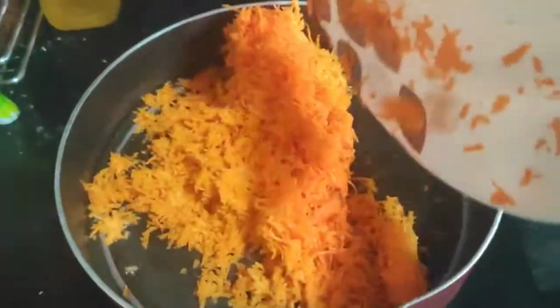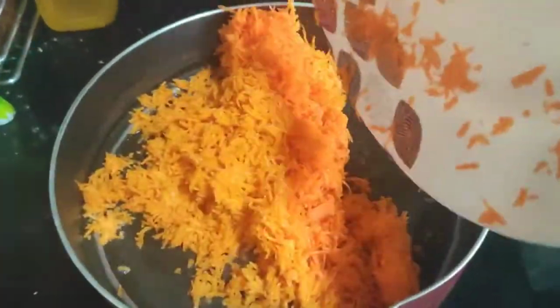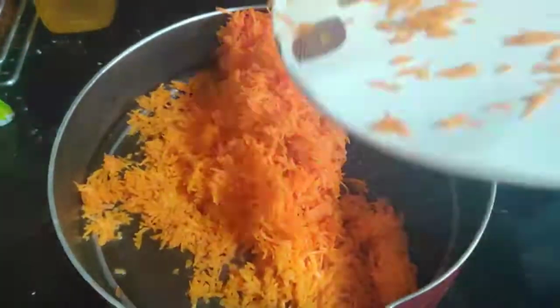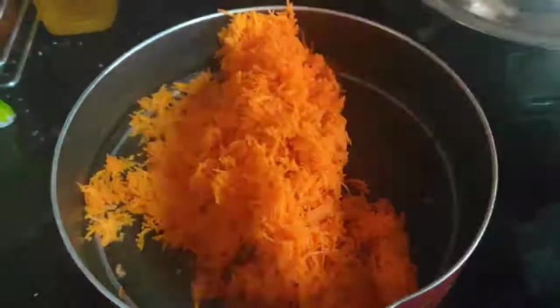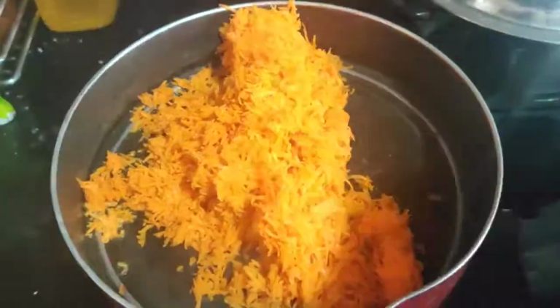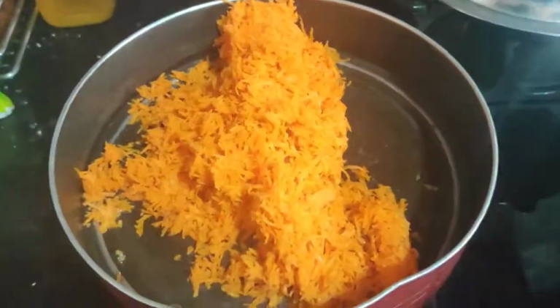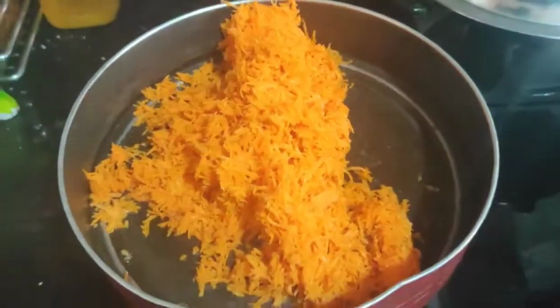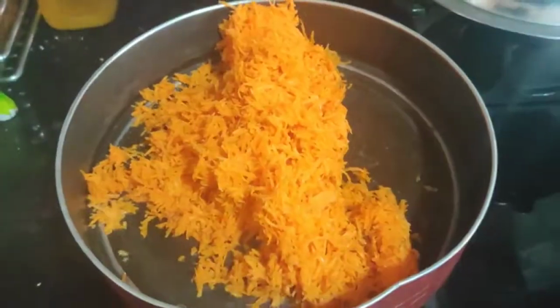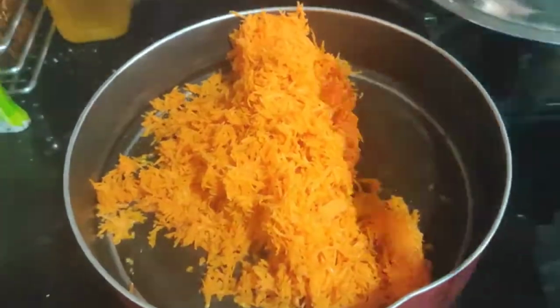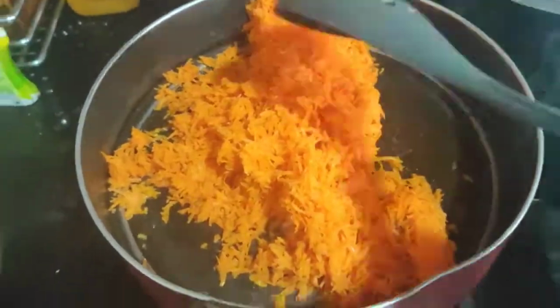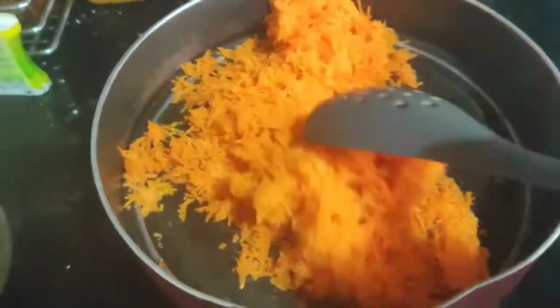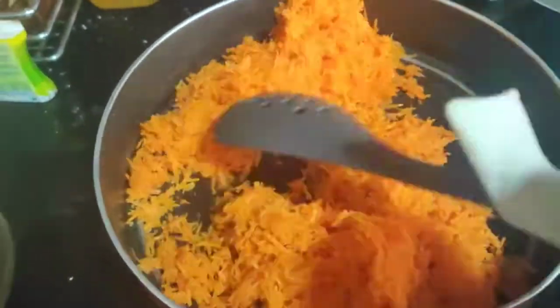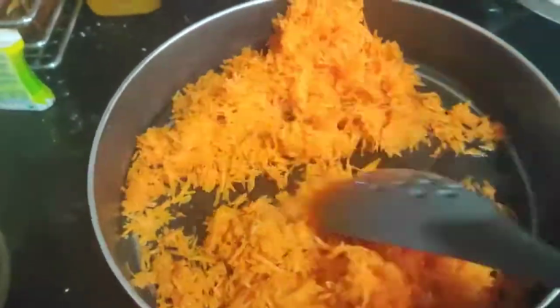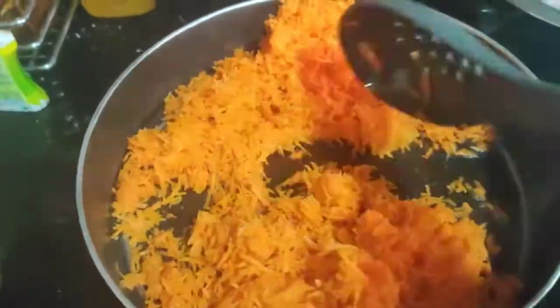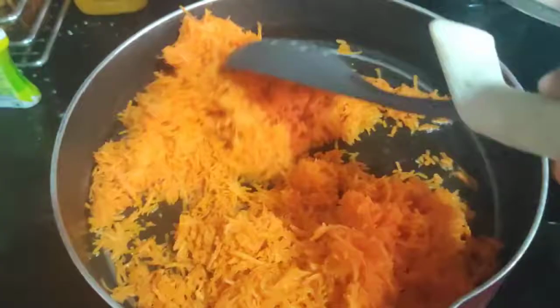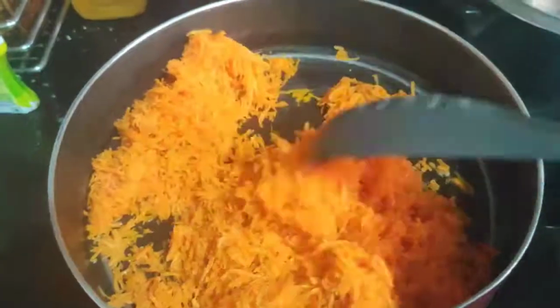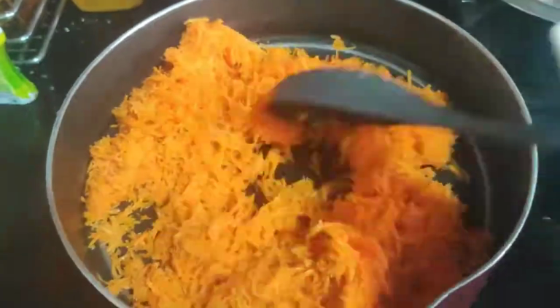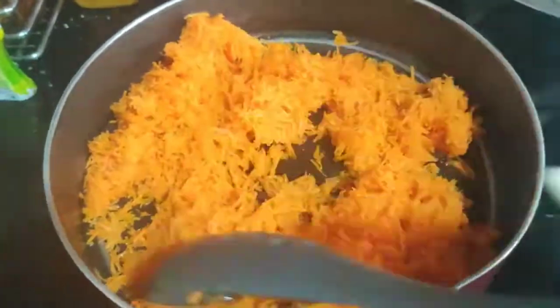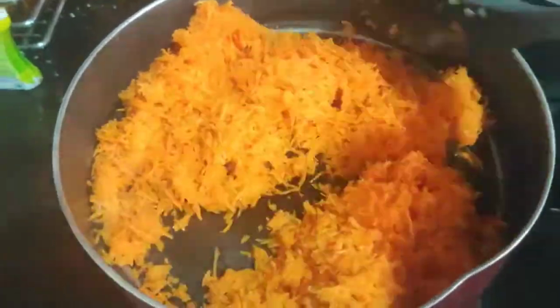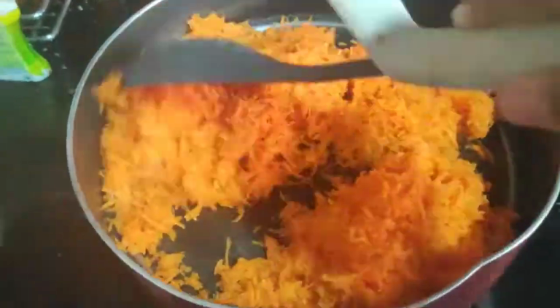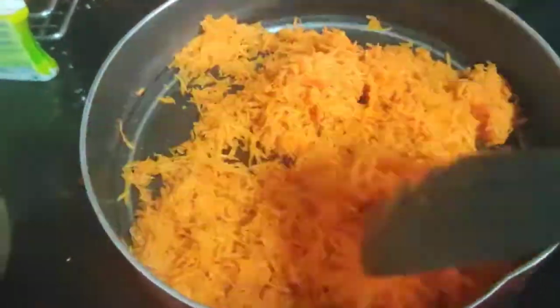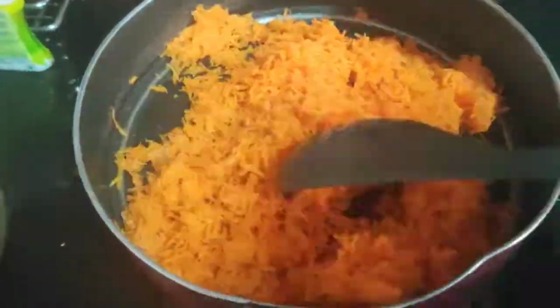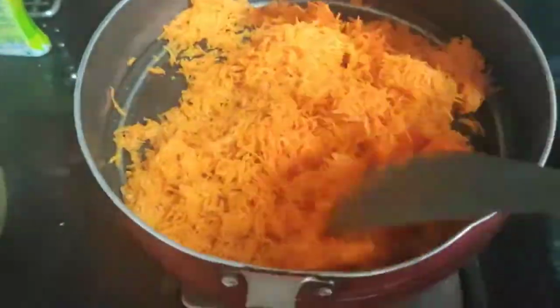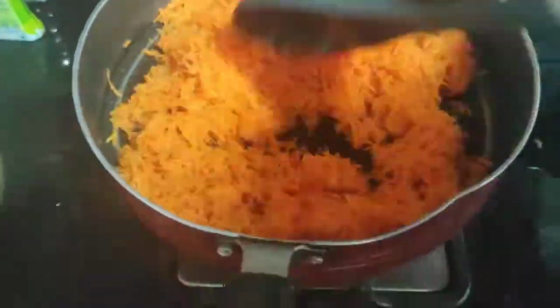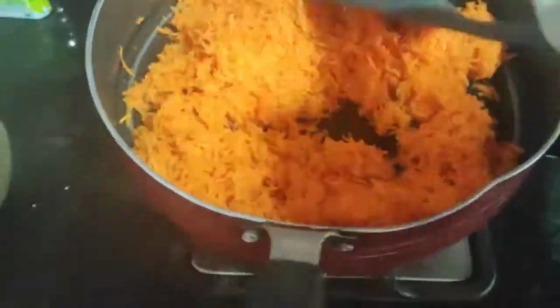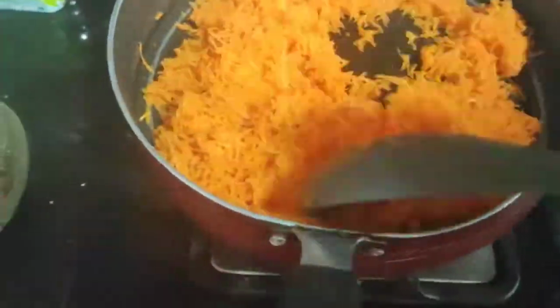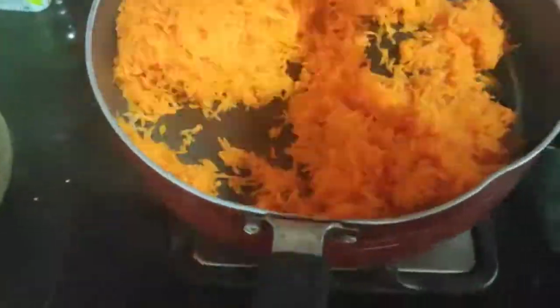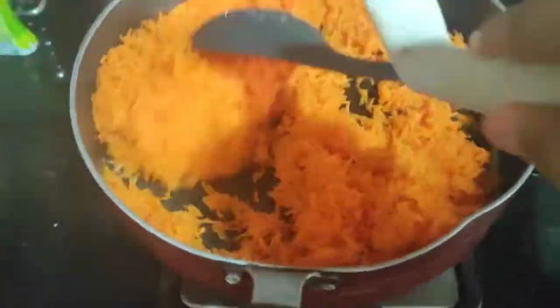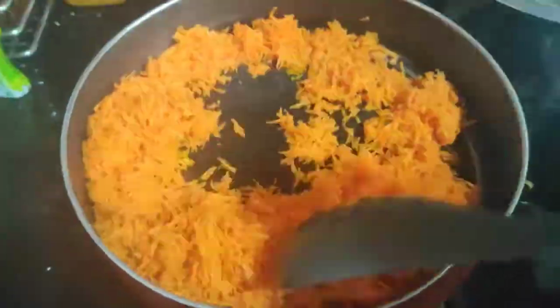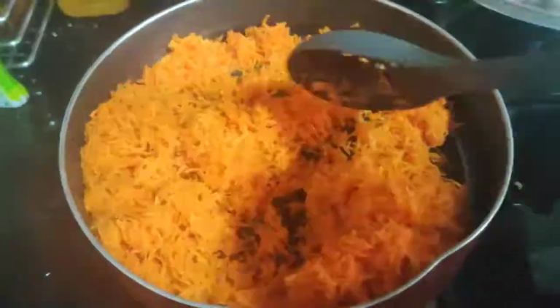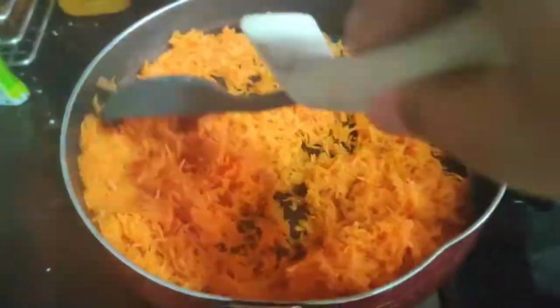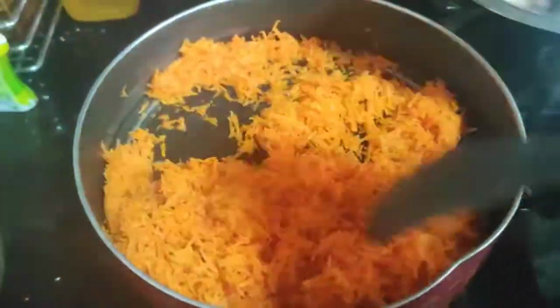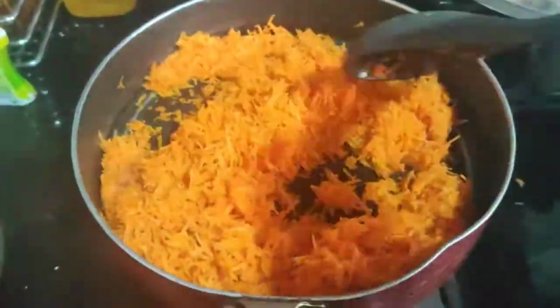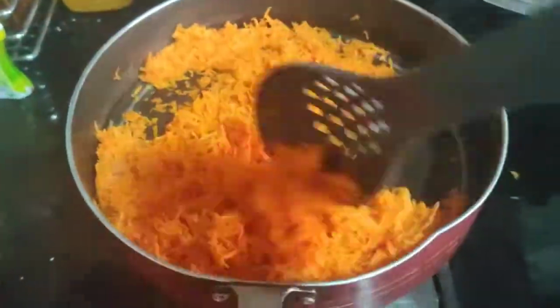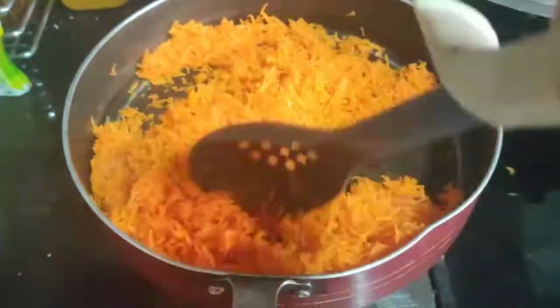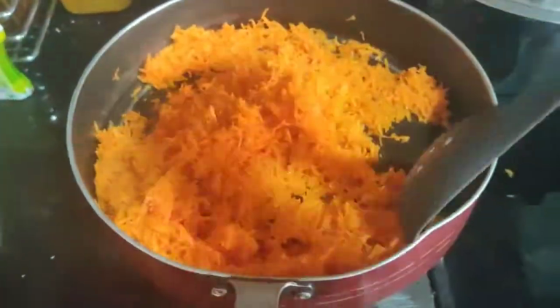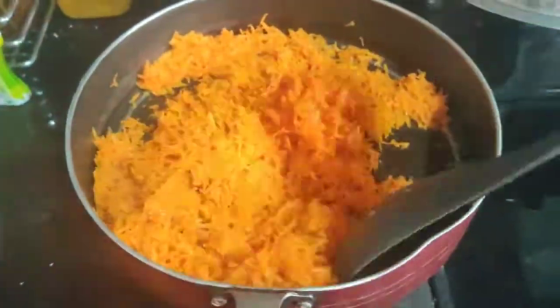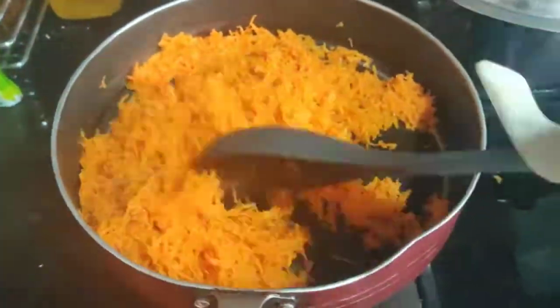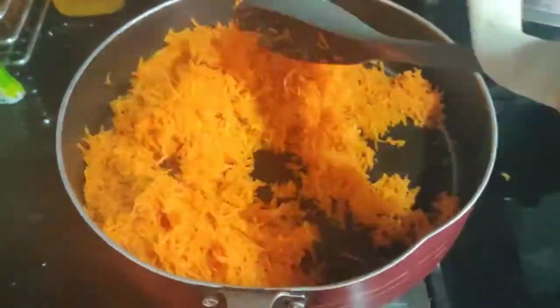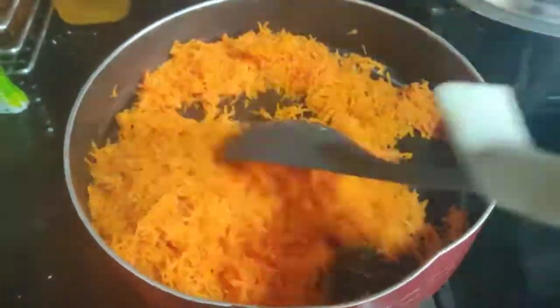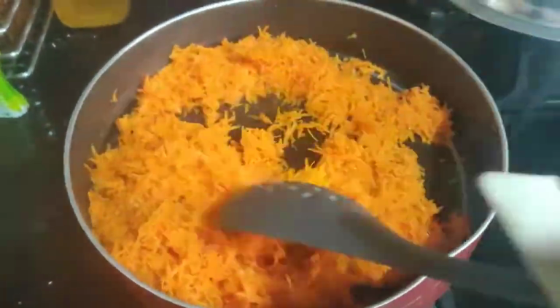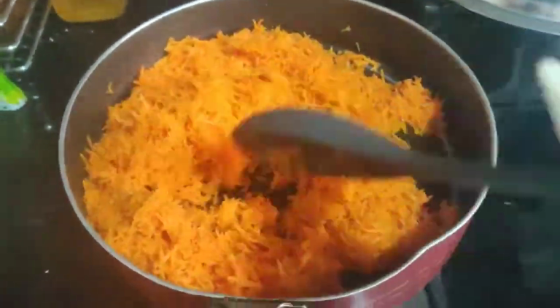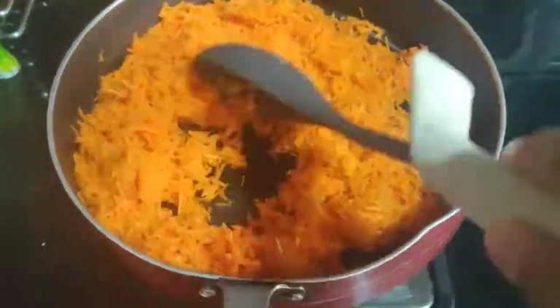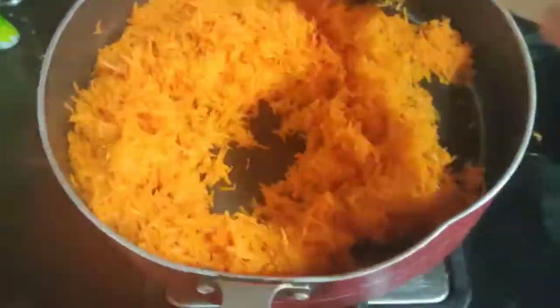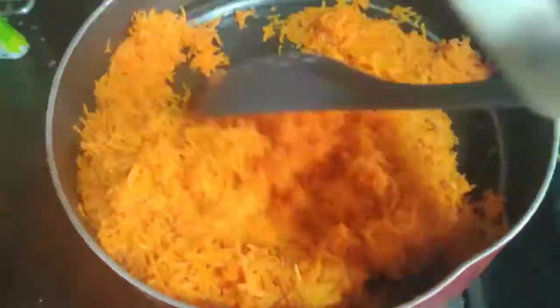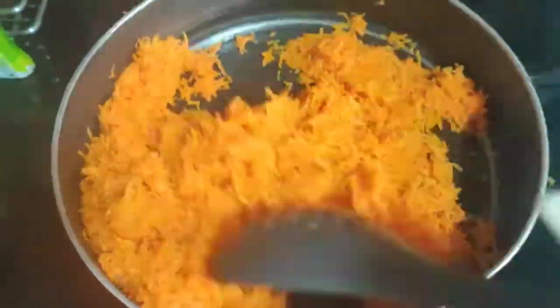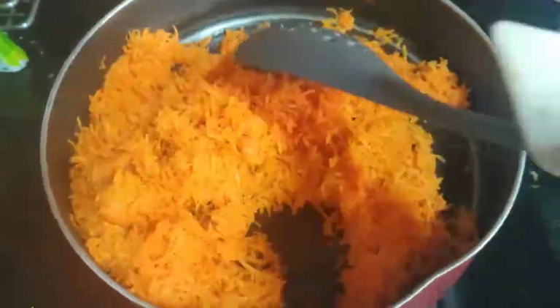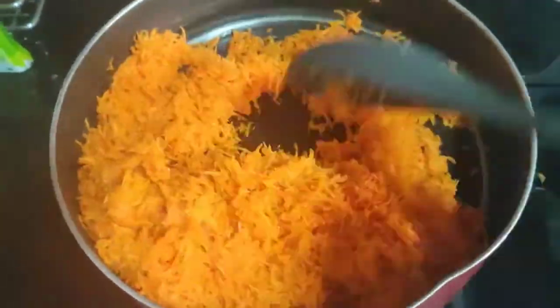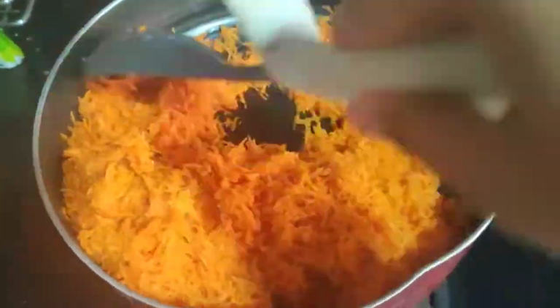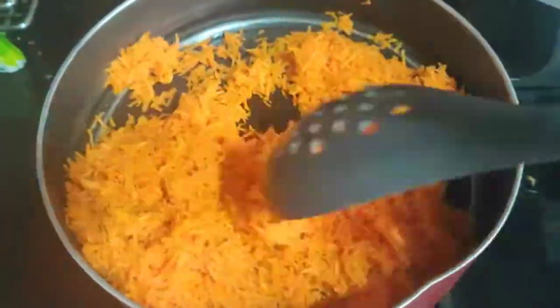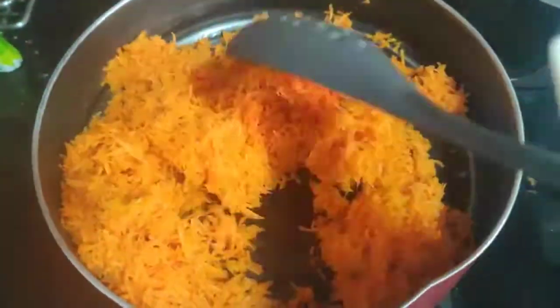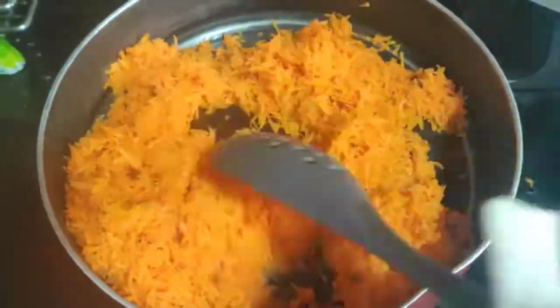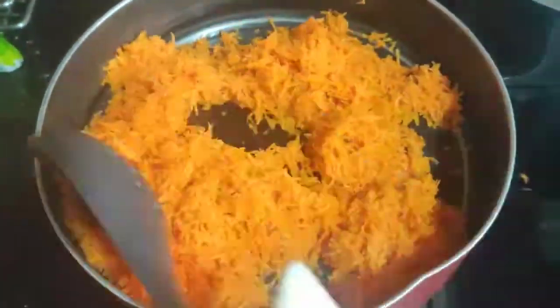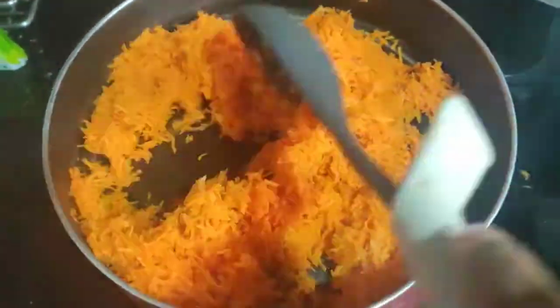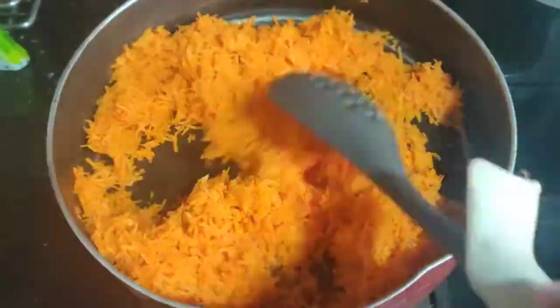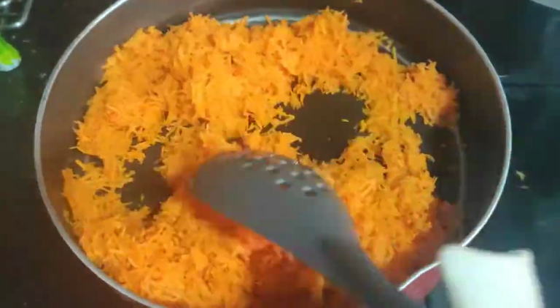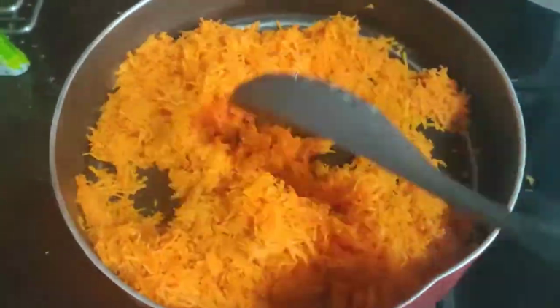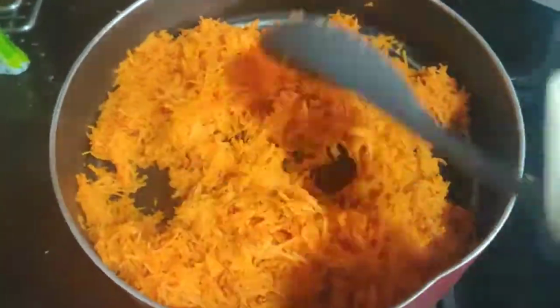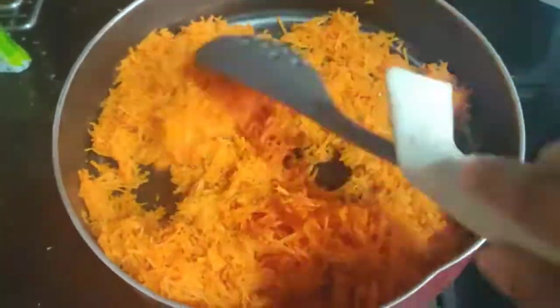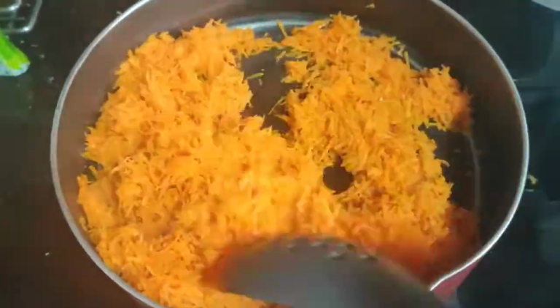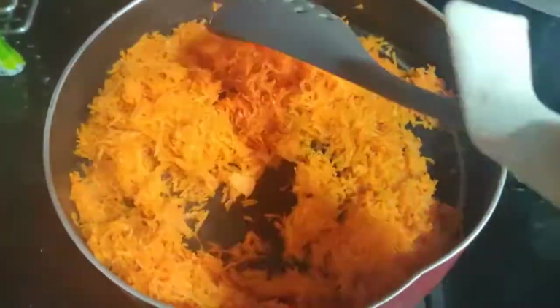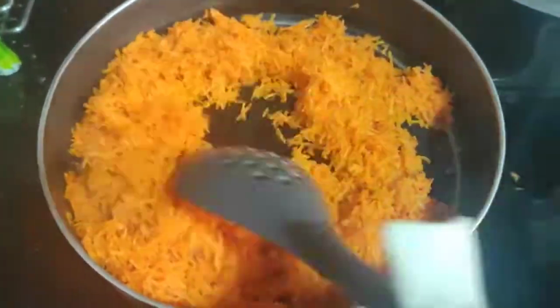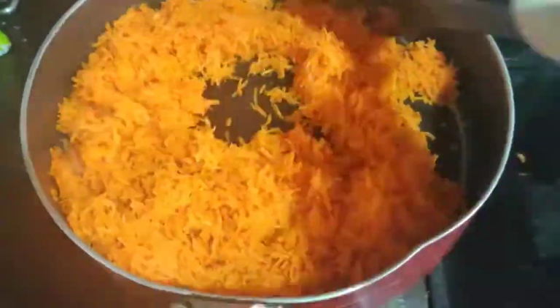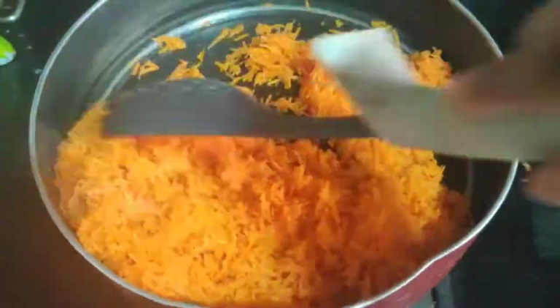Now add grated carrot to the leftover ghee in the pan. Fry until the color of the carrot changes.